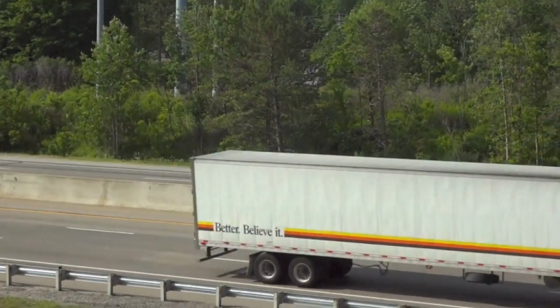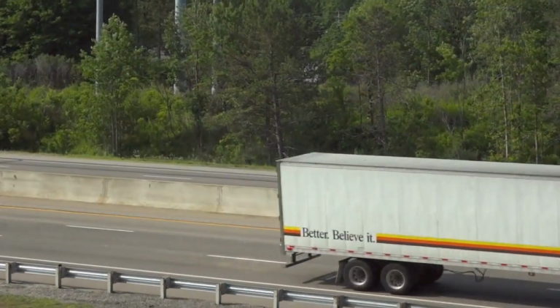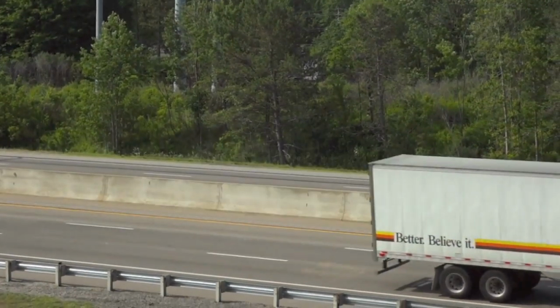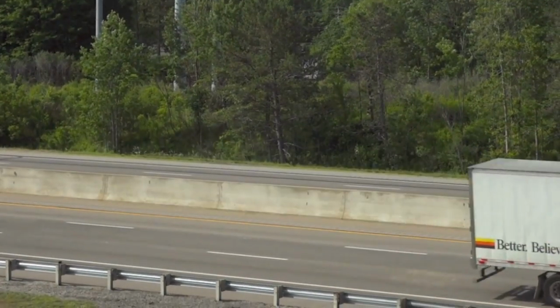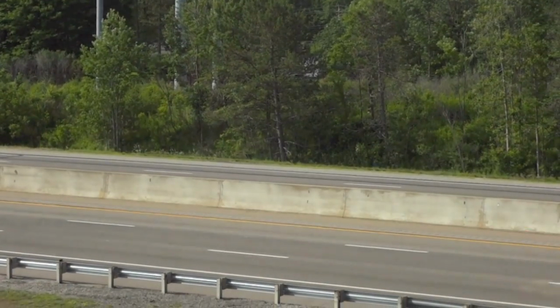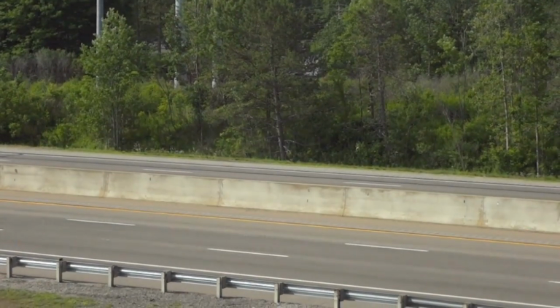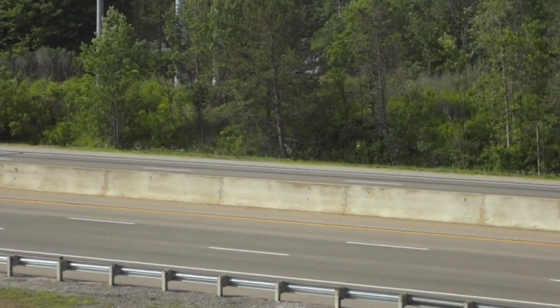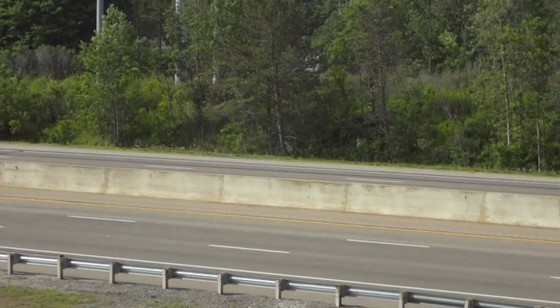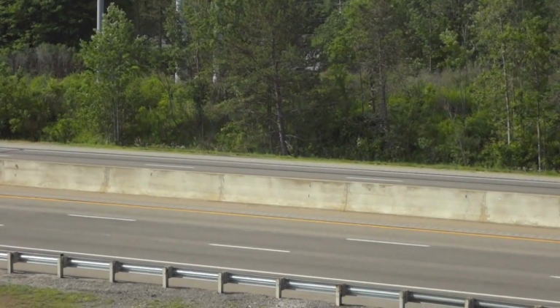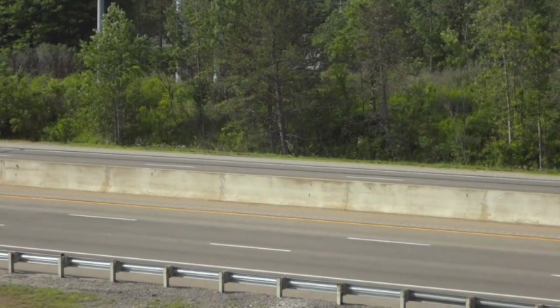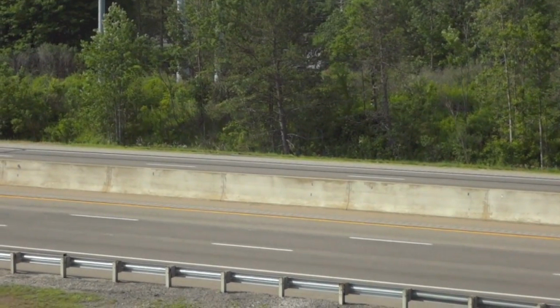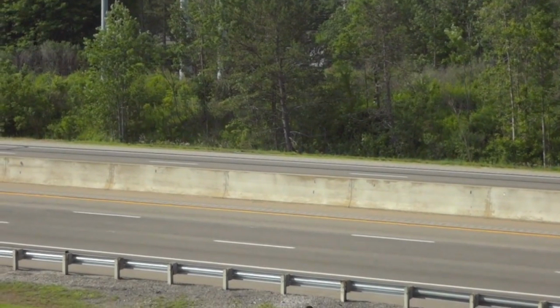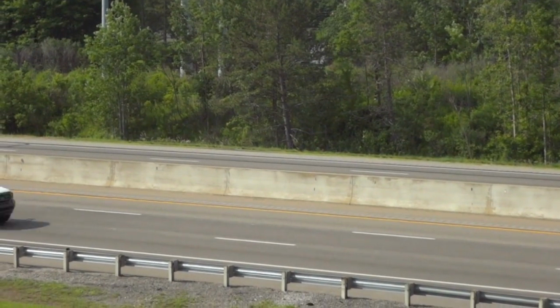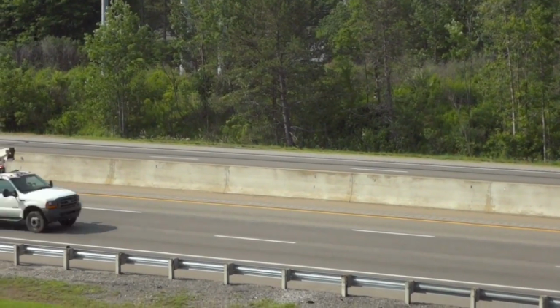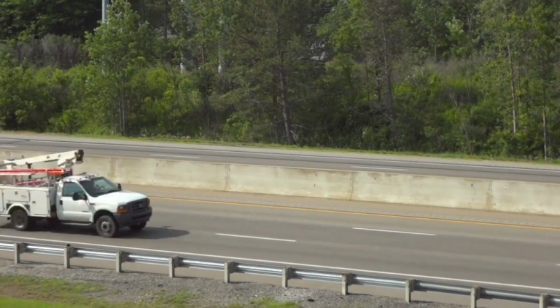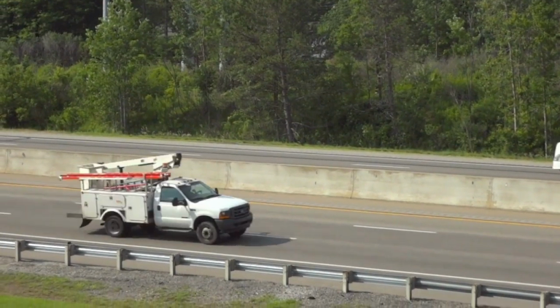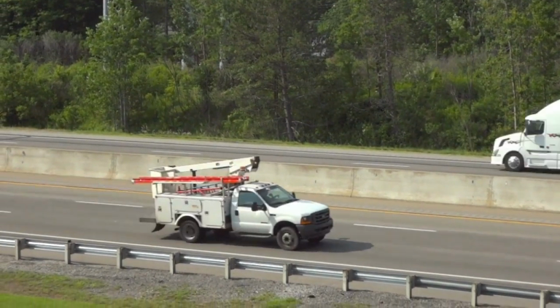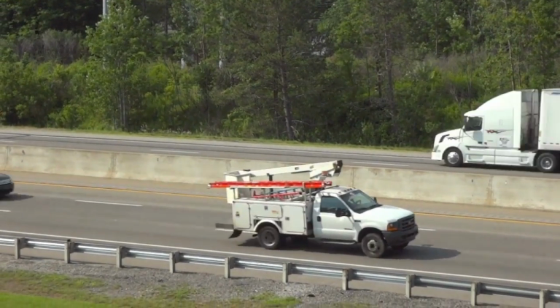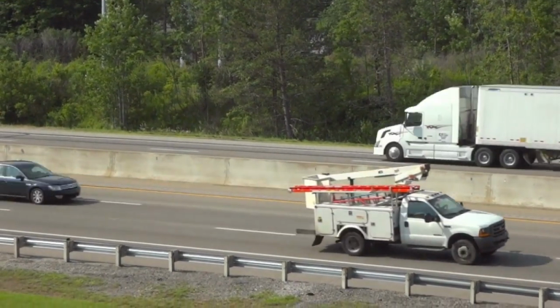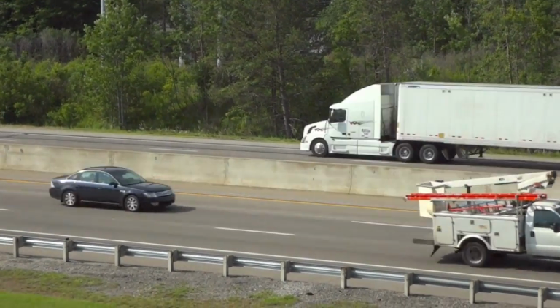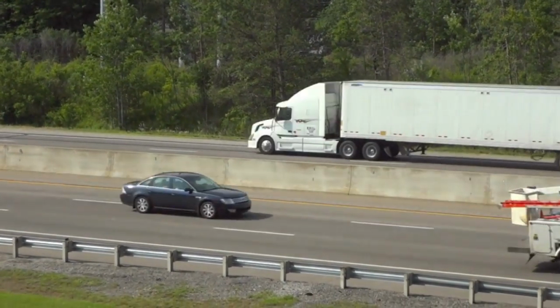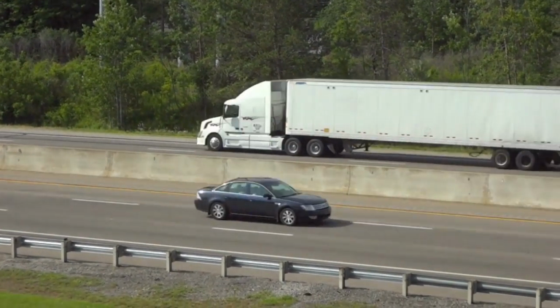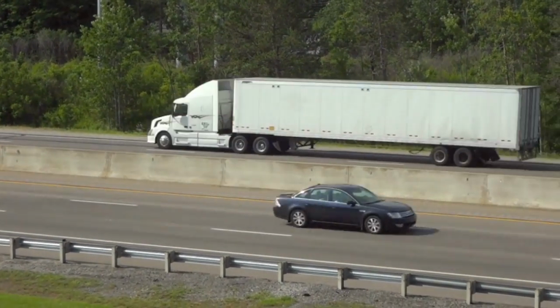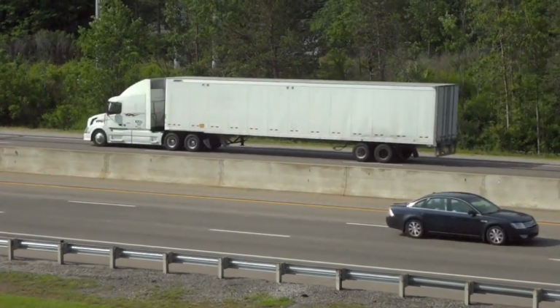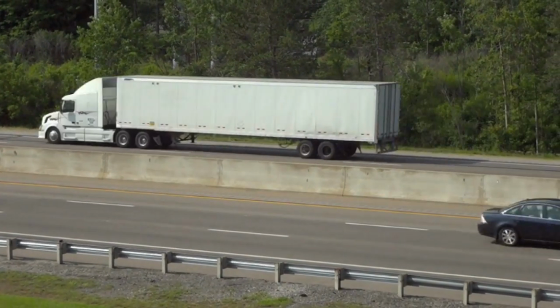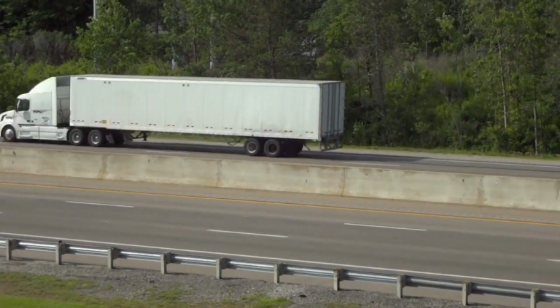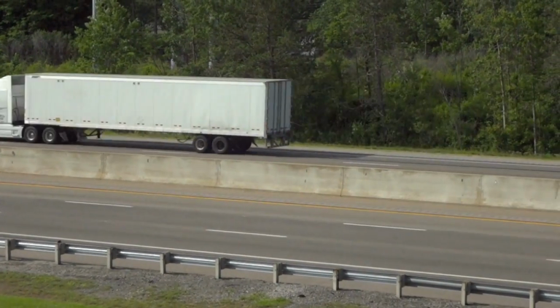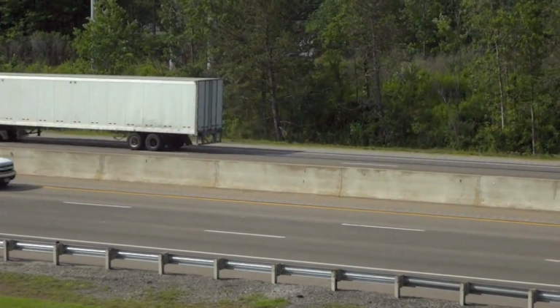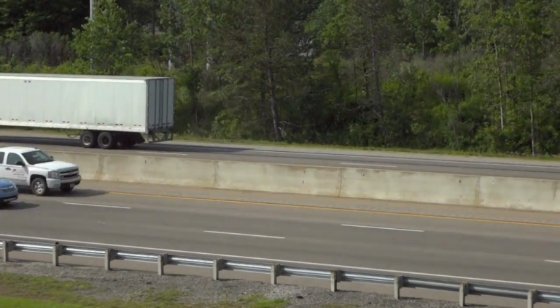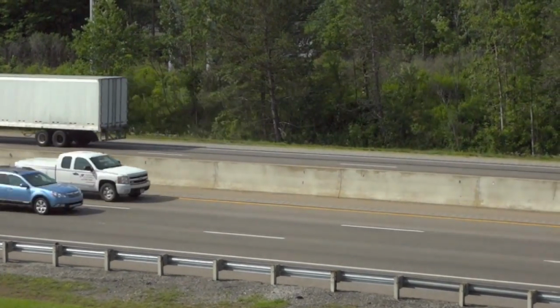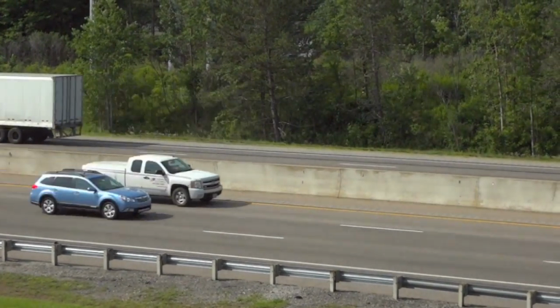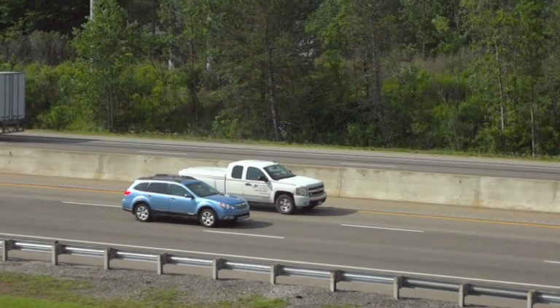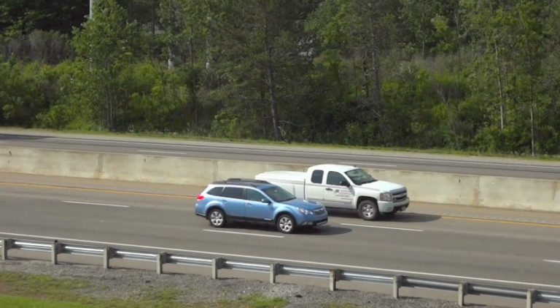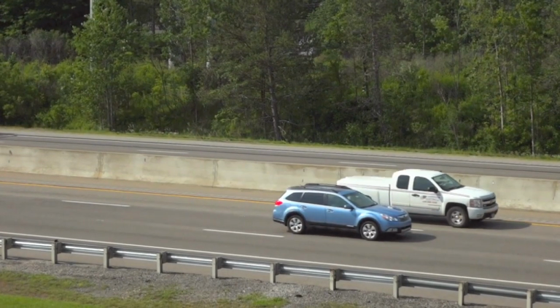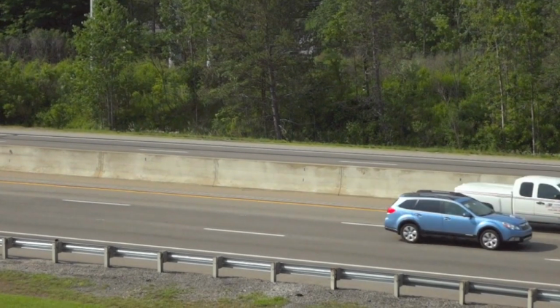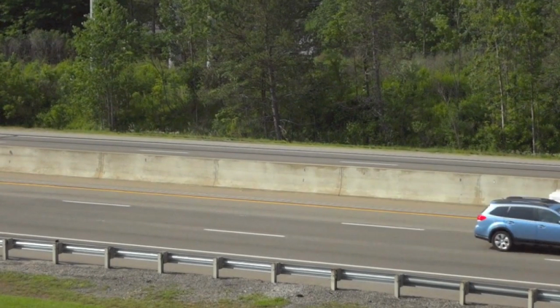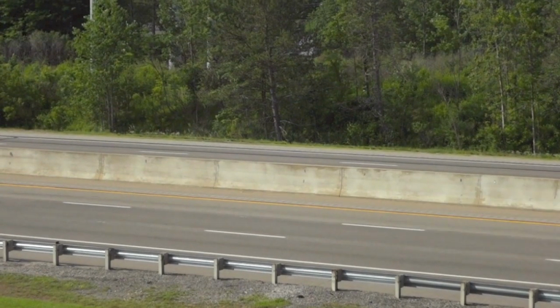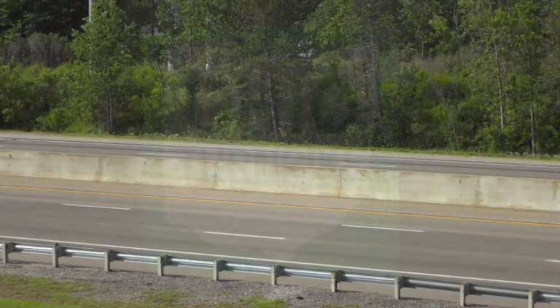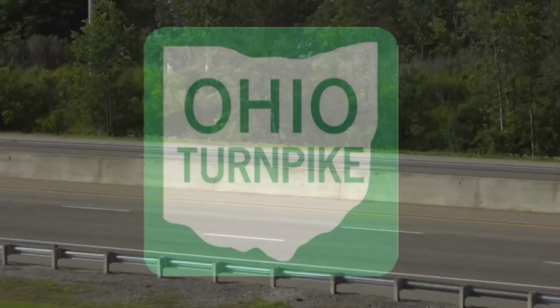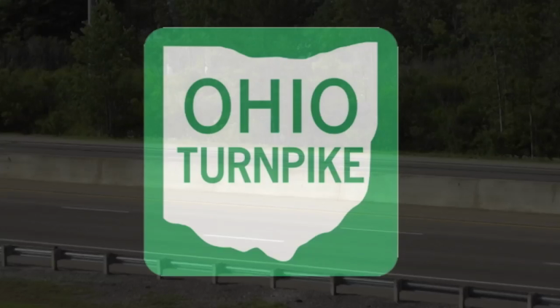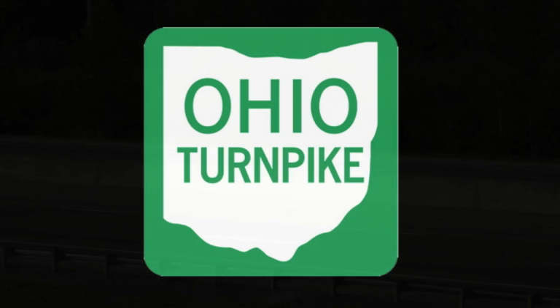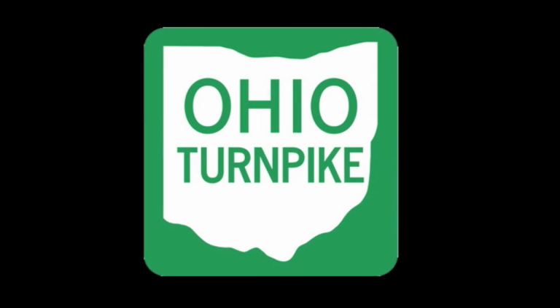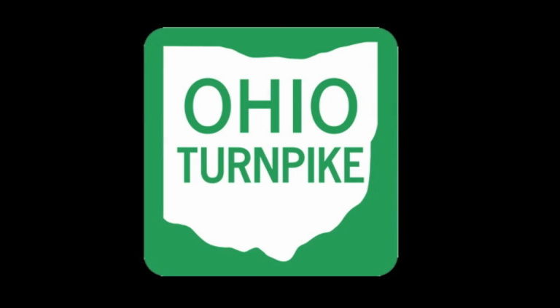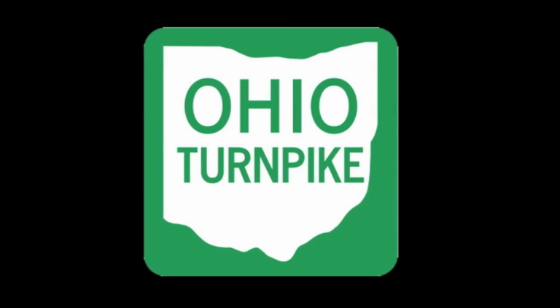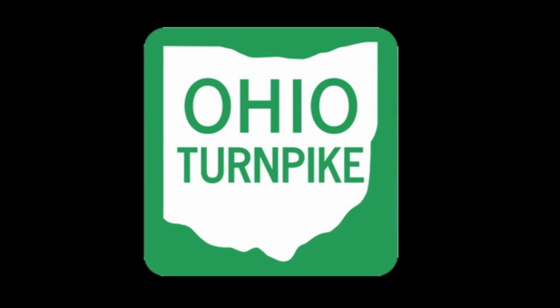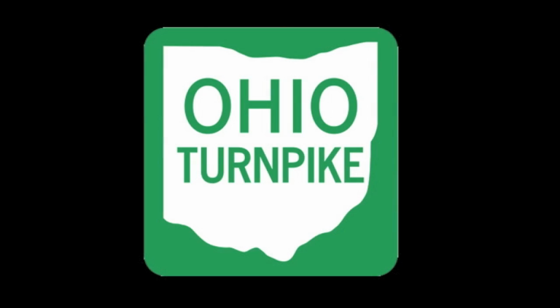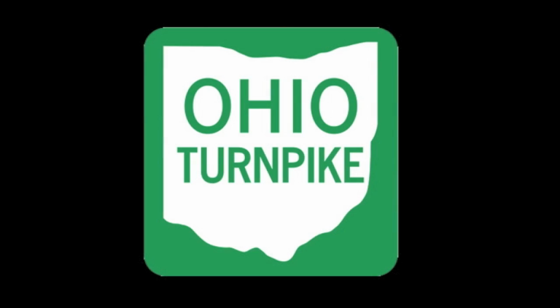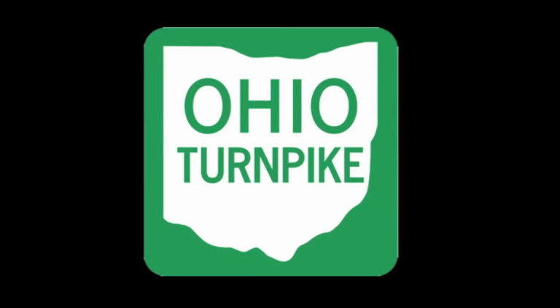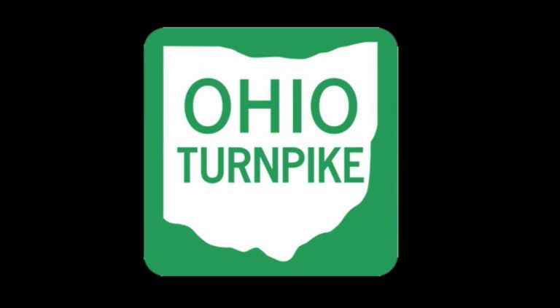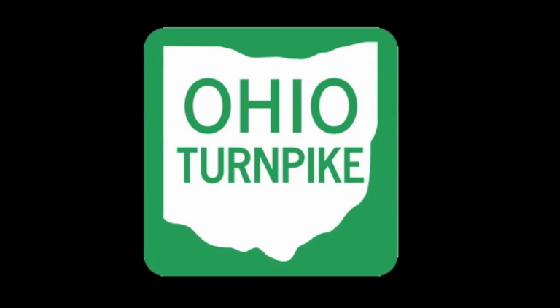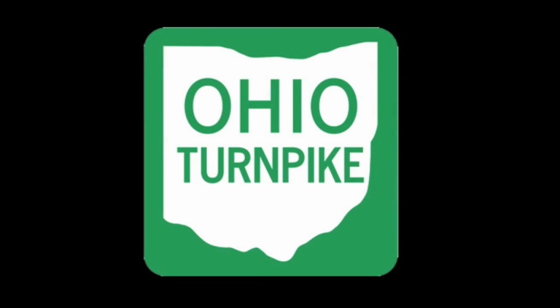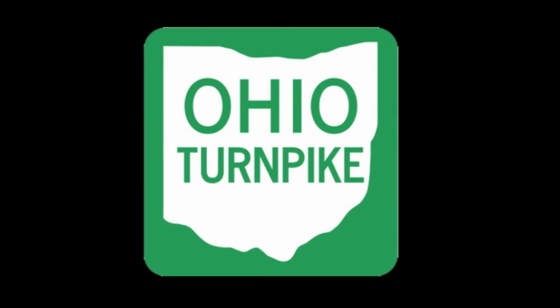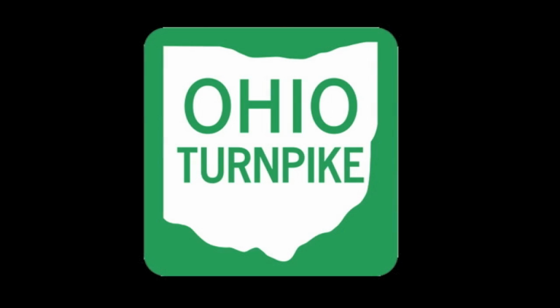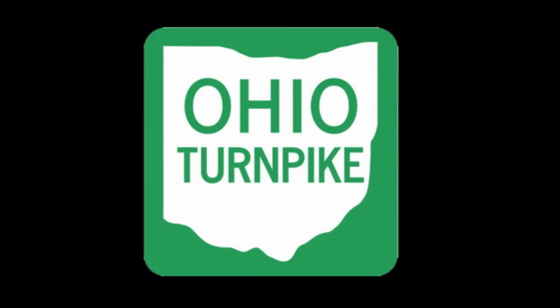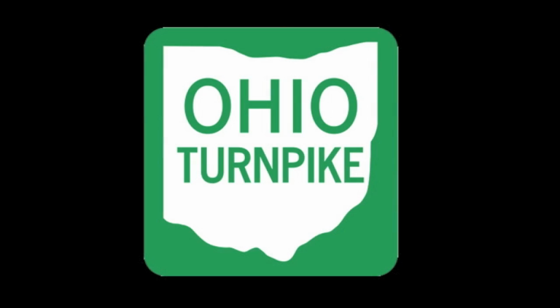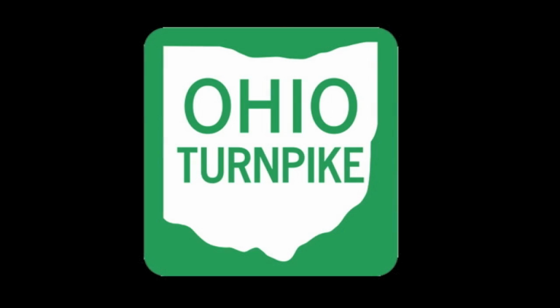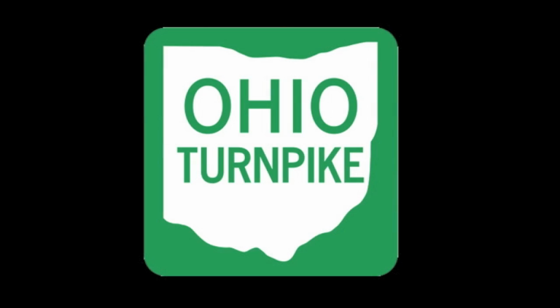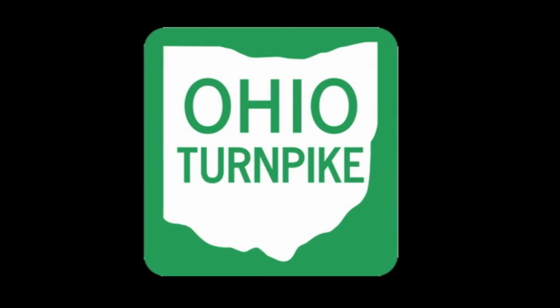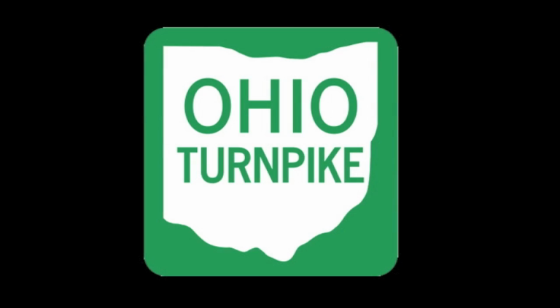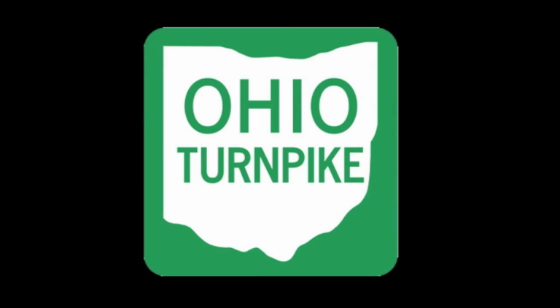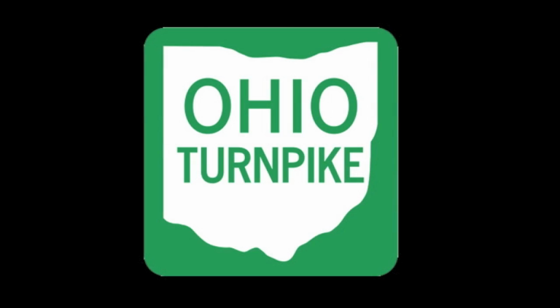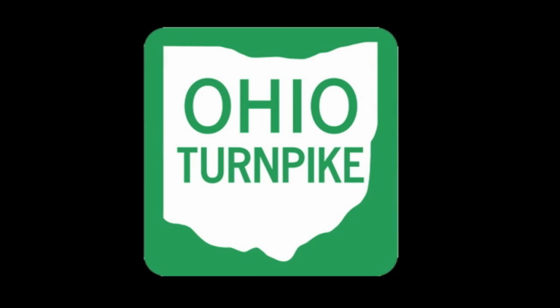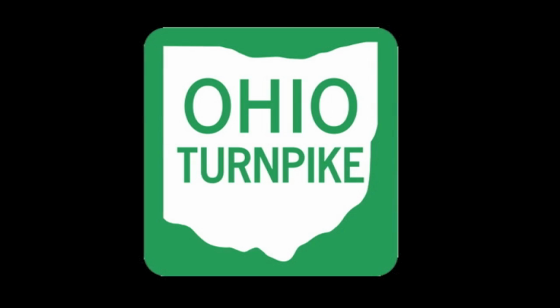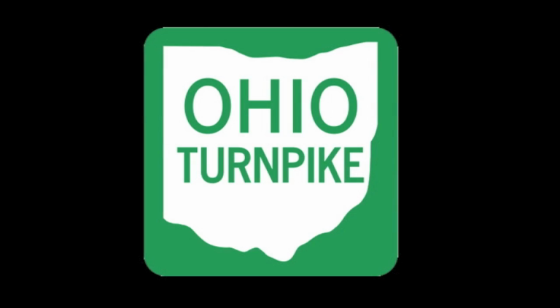Congratulations! You are now ready to drive the Ohio Turnpike with your EZPass transponder. It's quick. It's easy. It's EZPass!